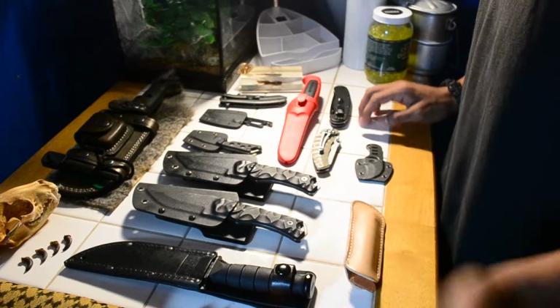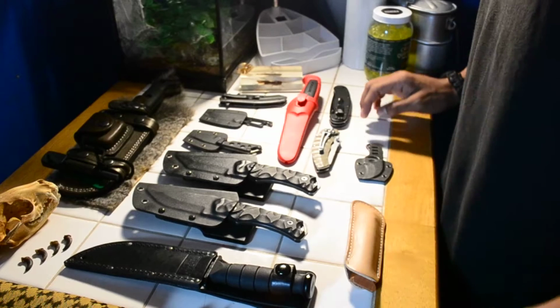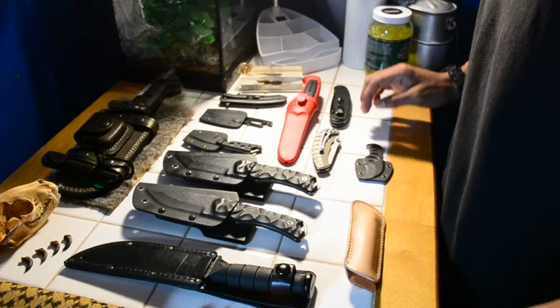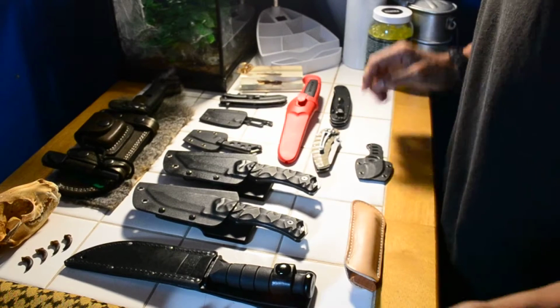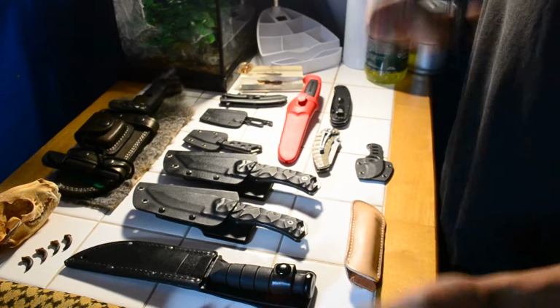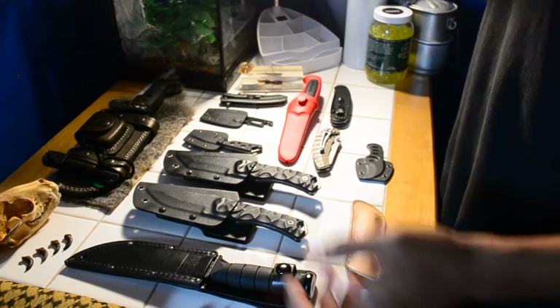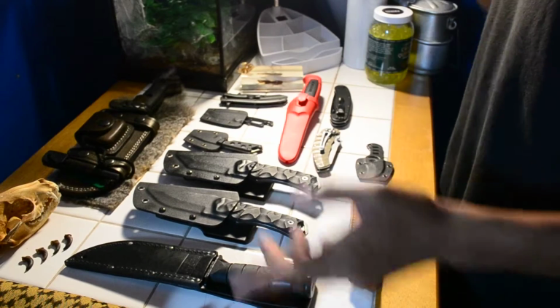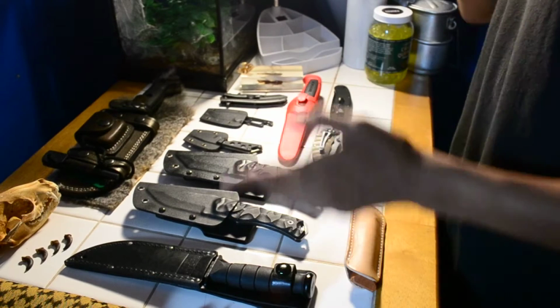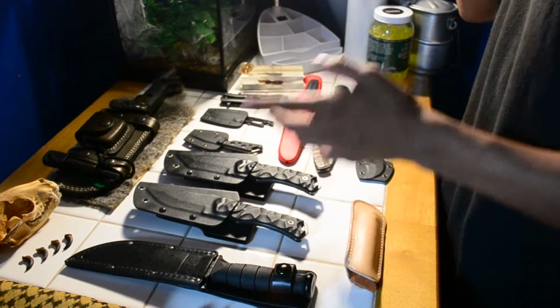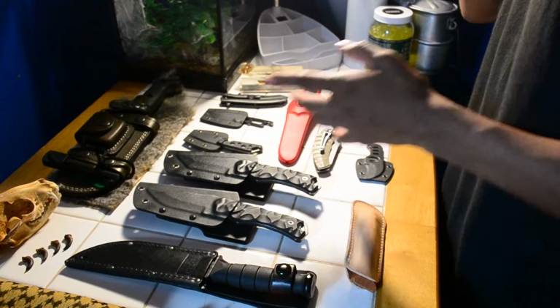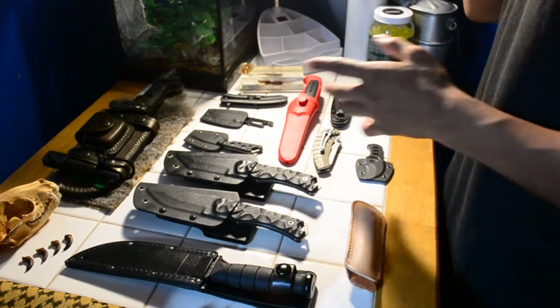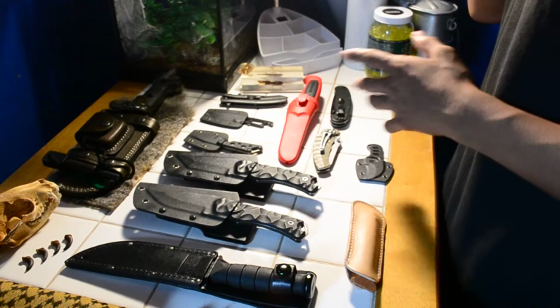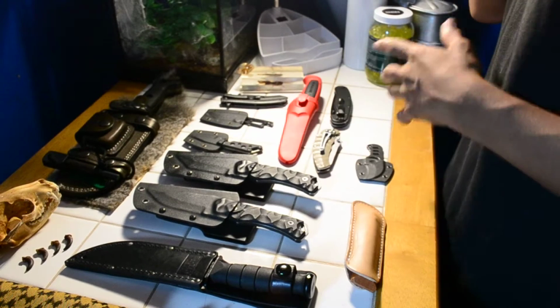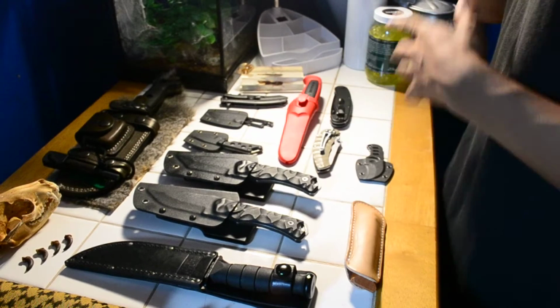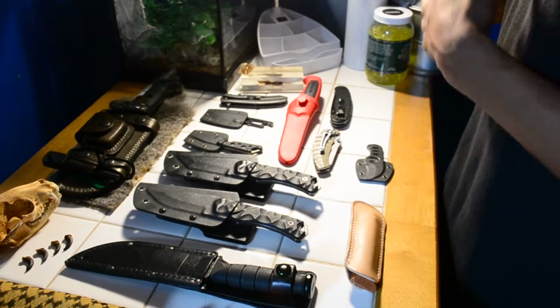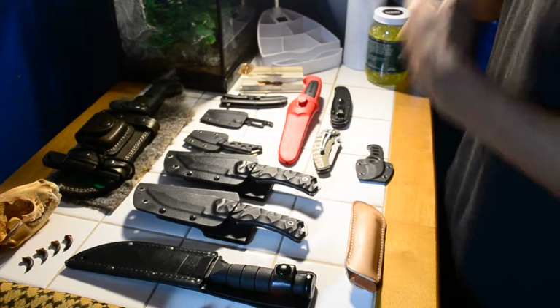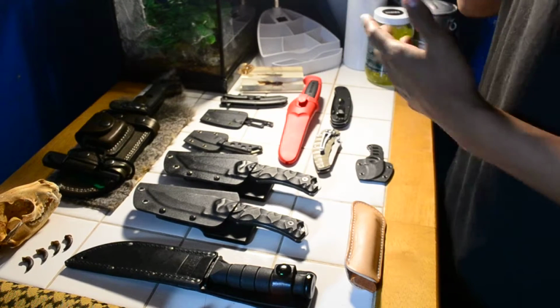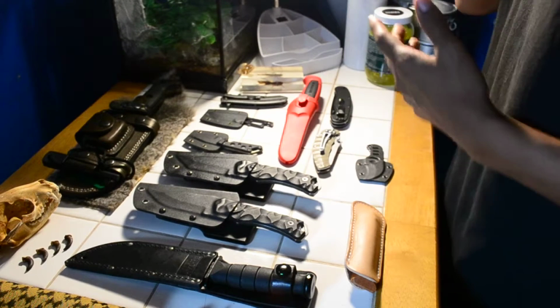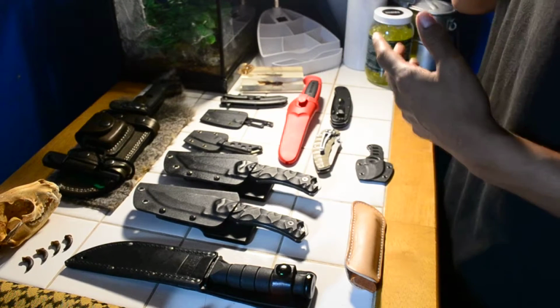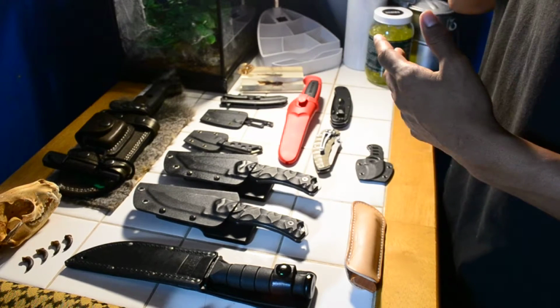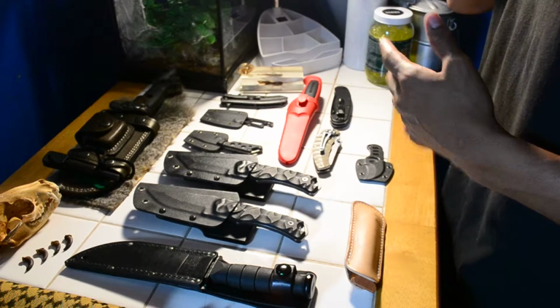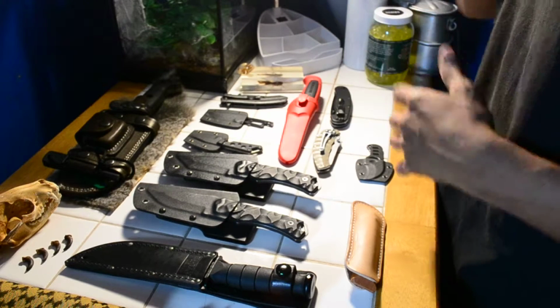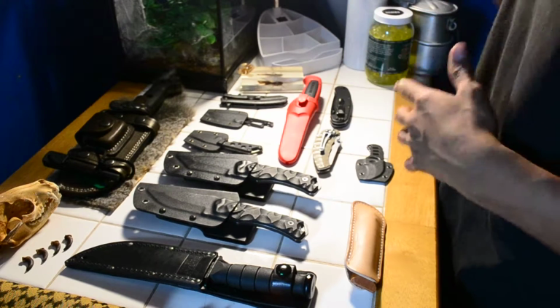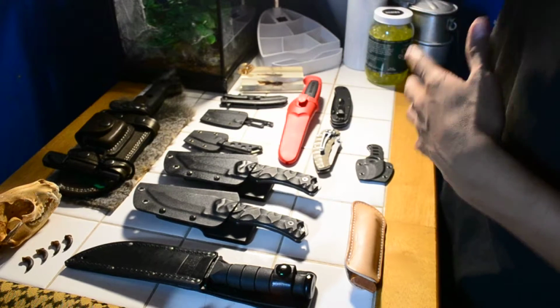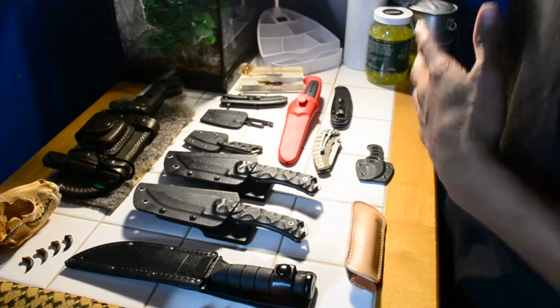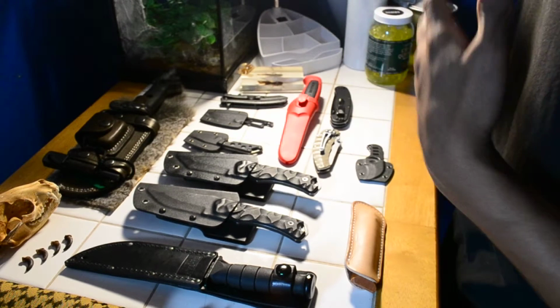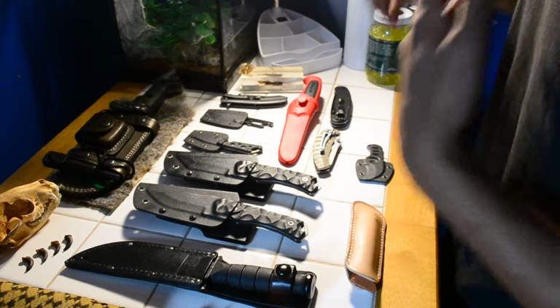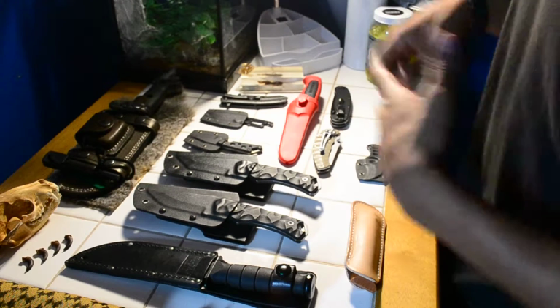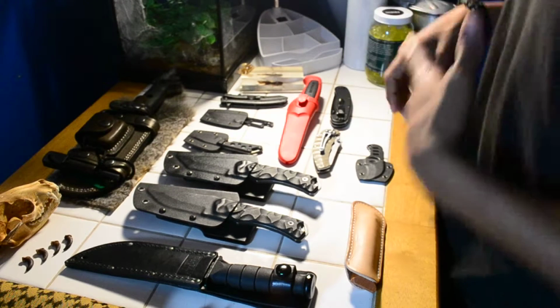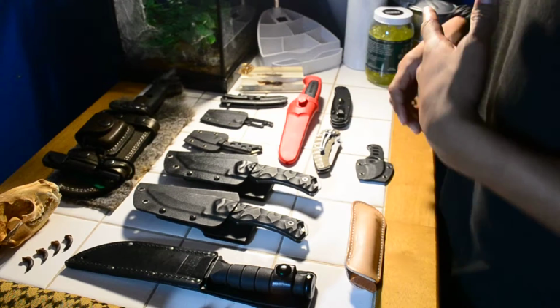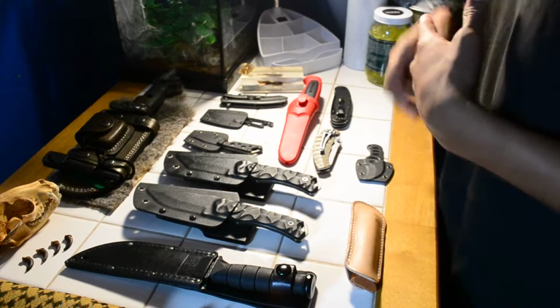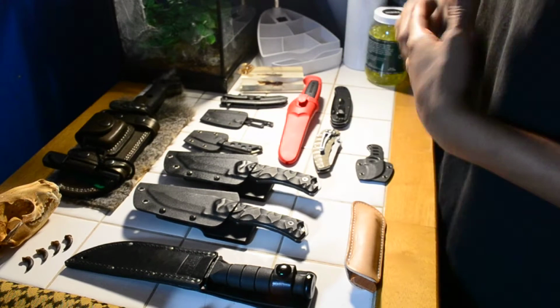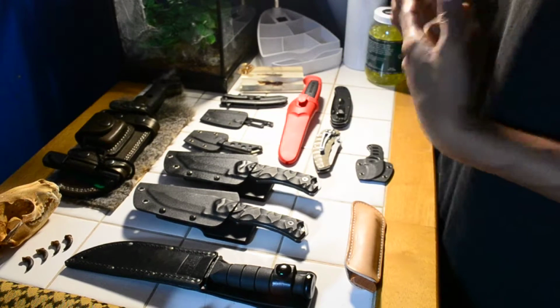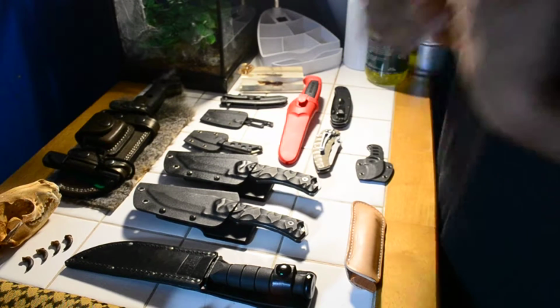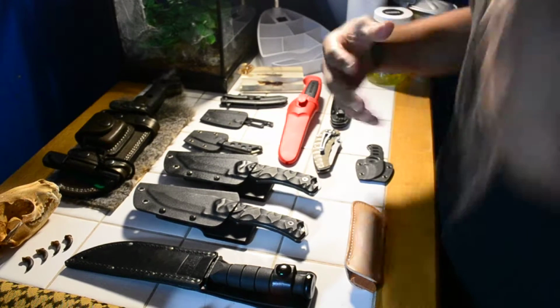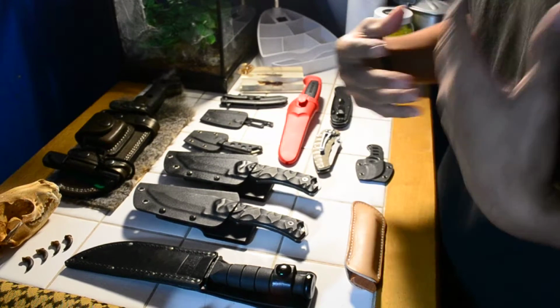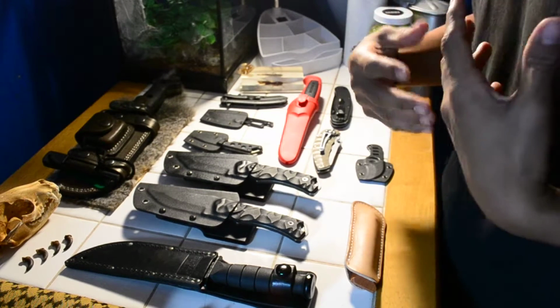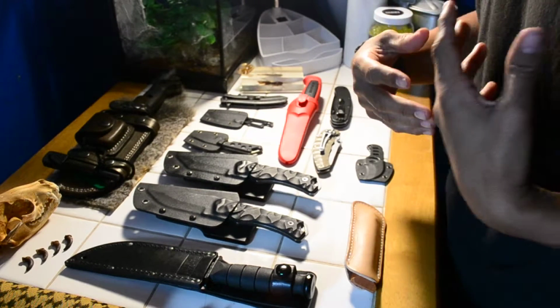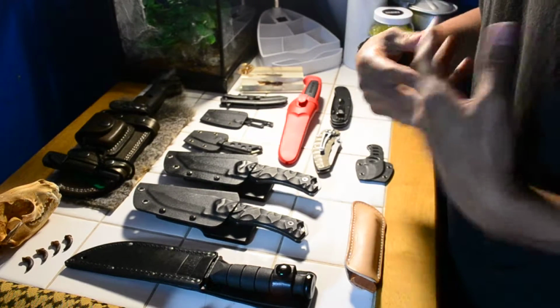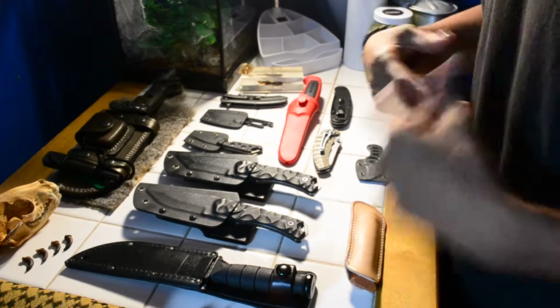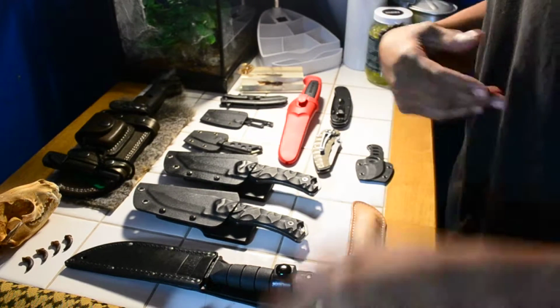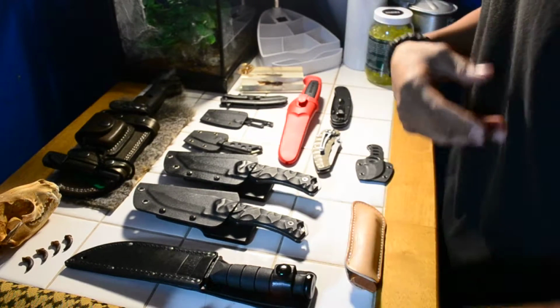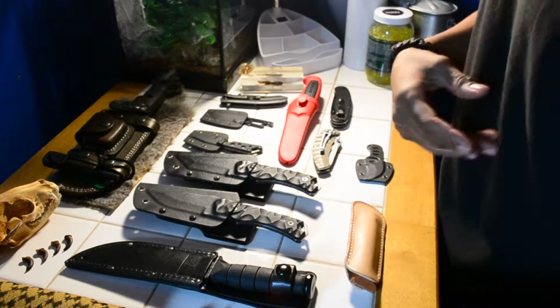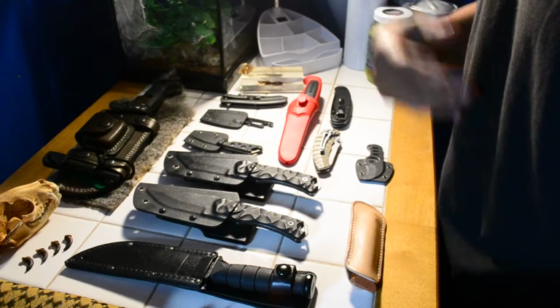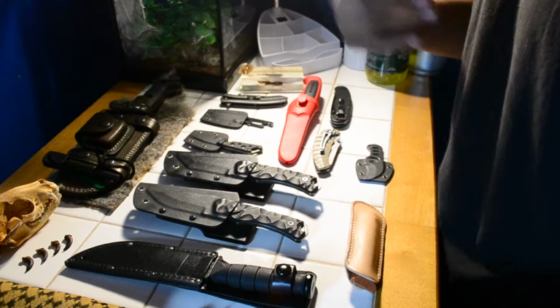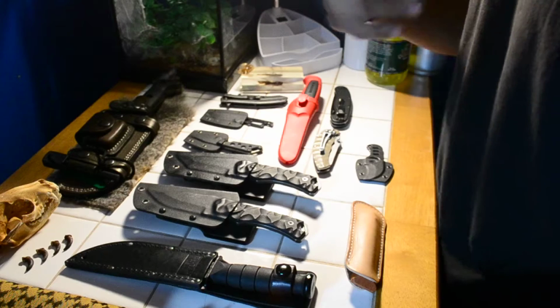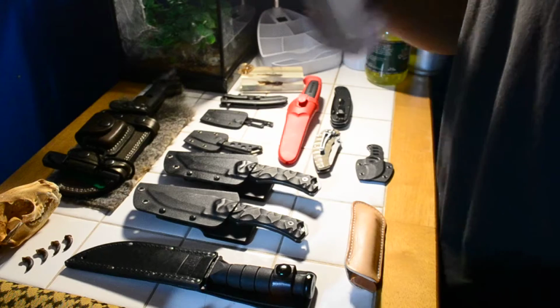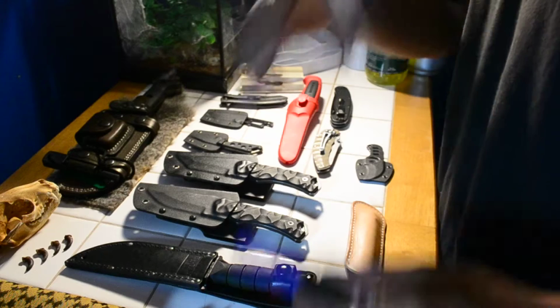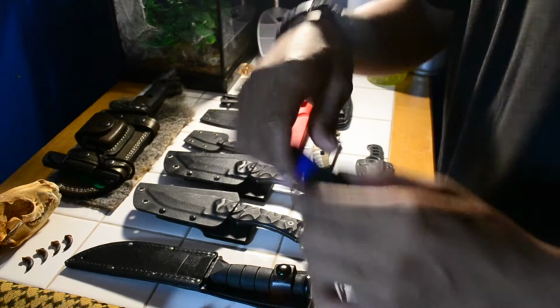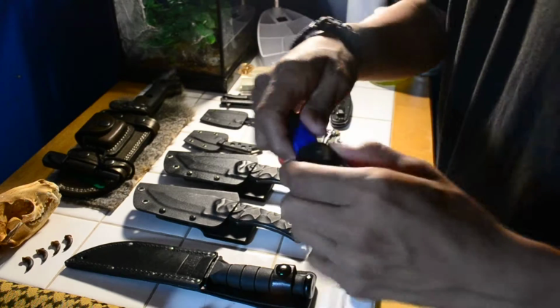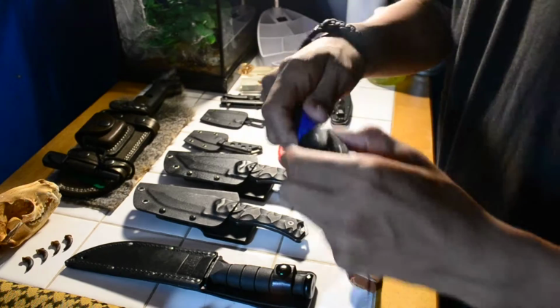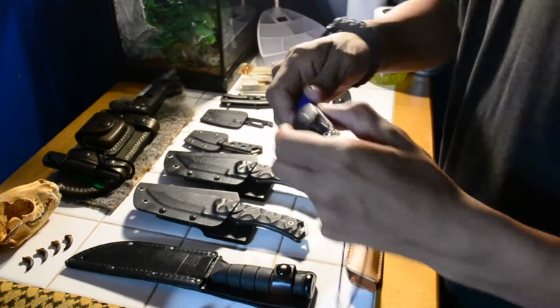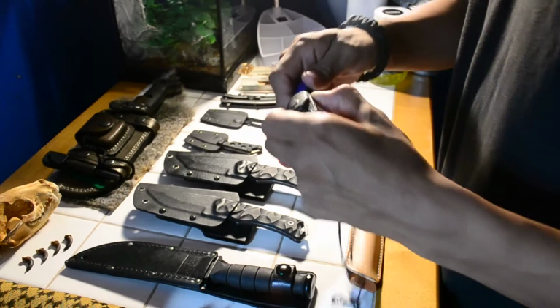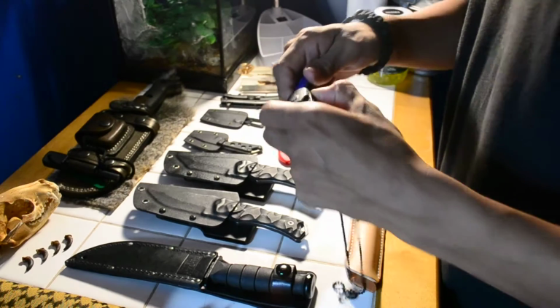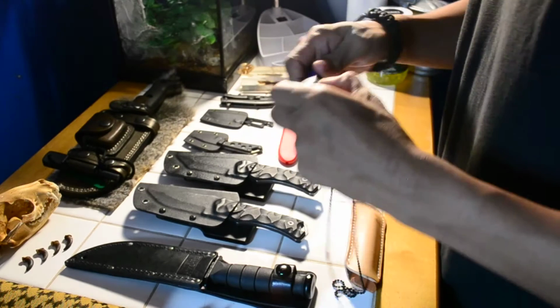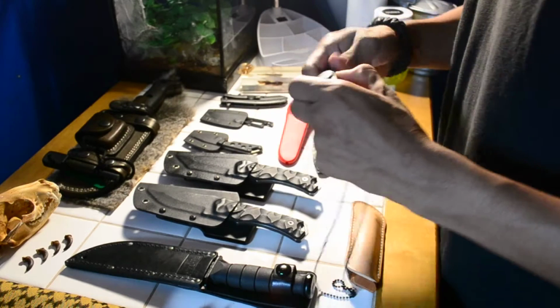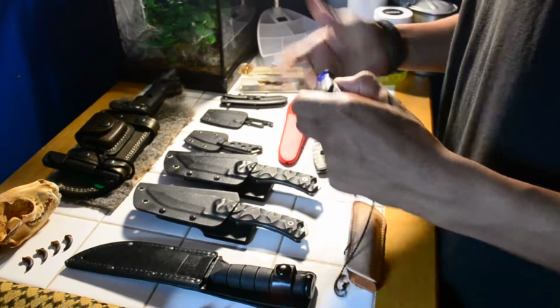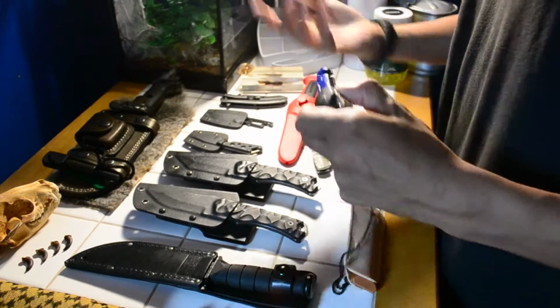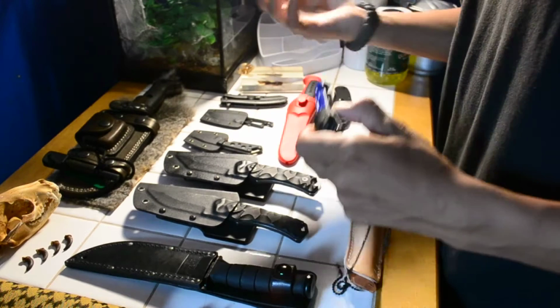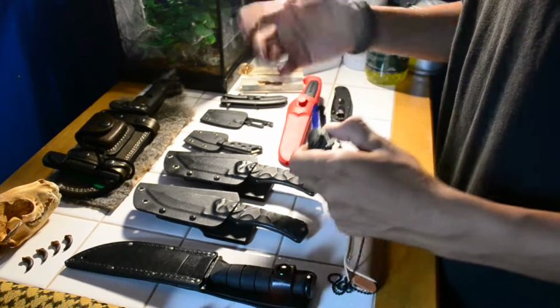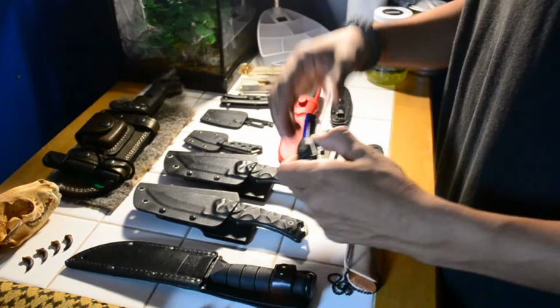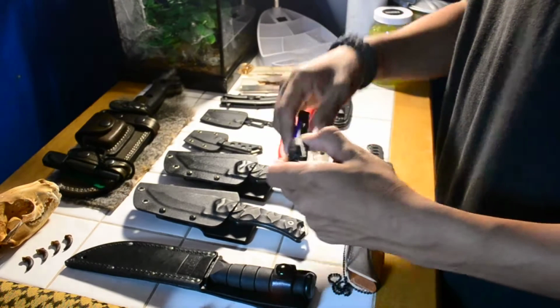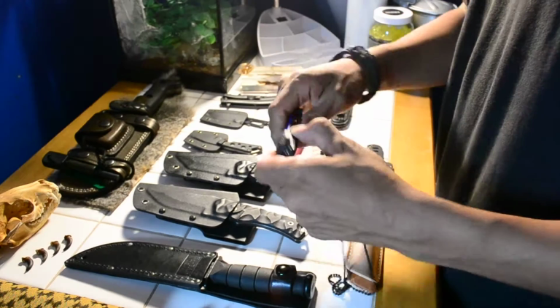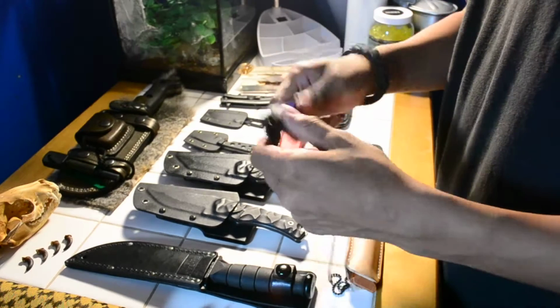Alright, today I'm going to show you my knife collection. I'm going to start from my least favorite to my most favorite.